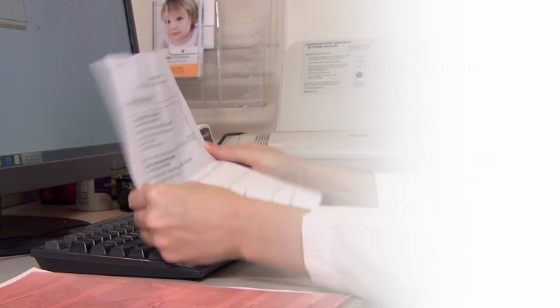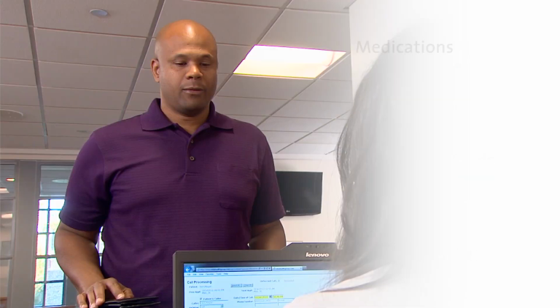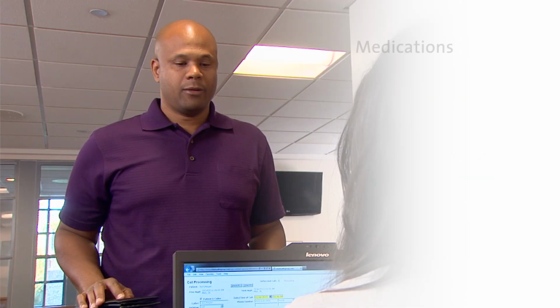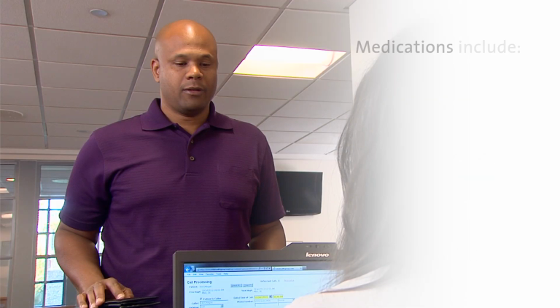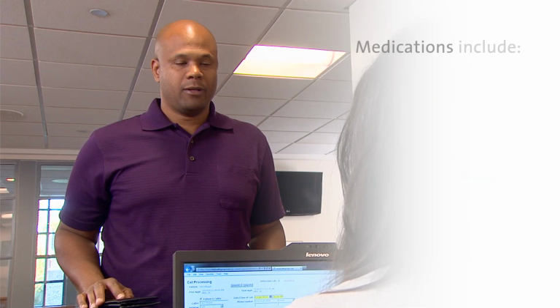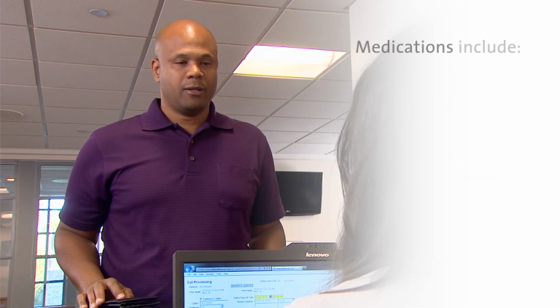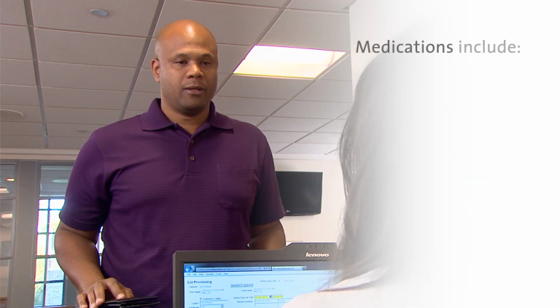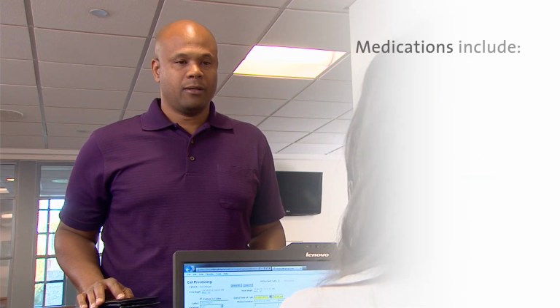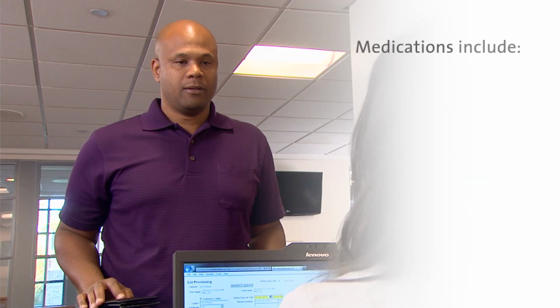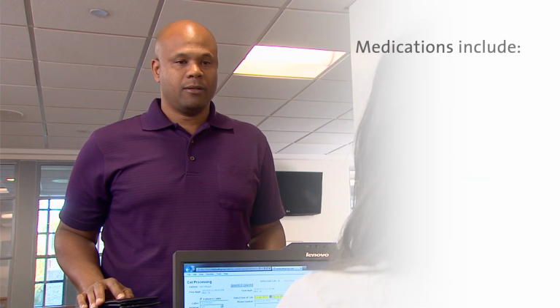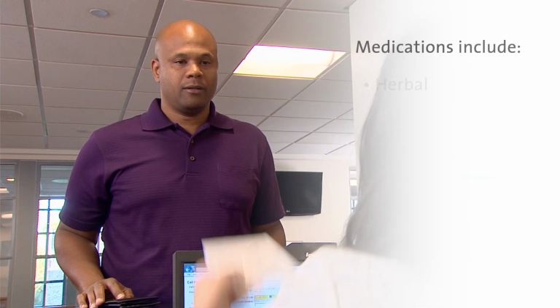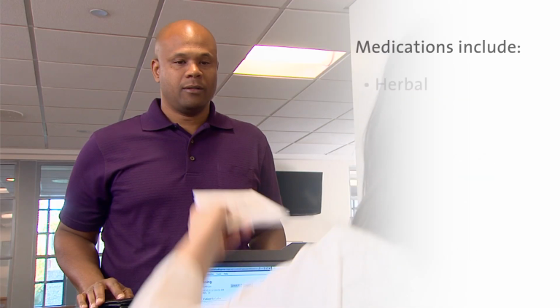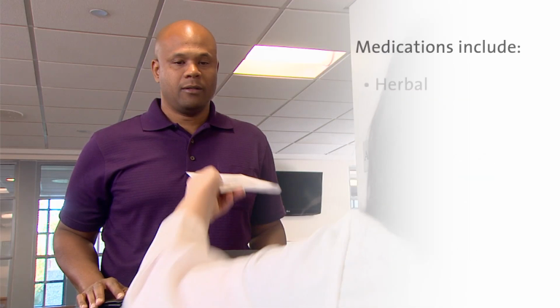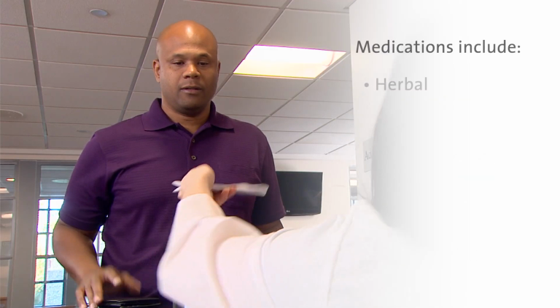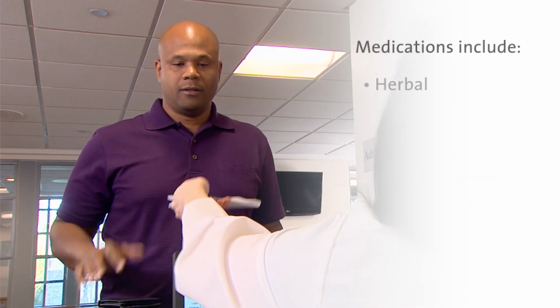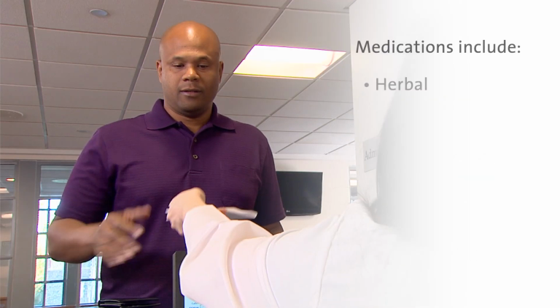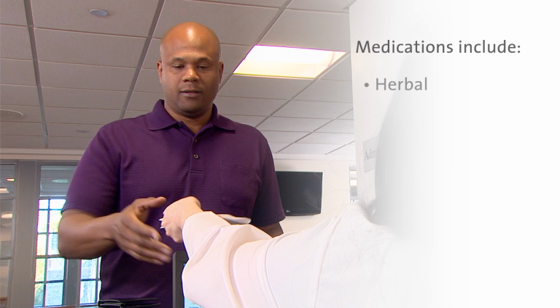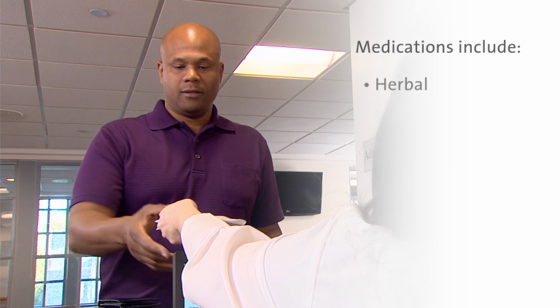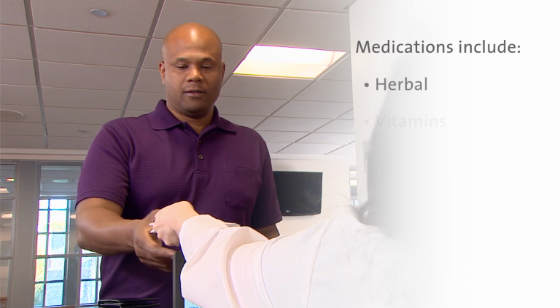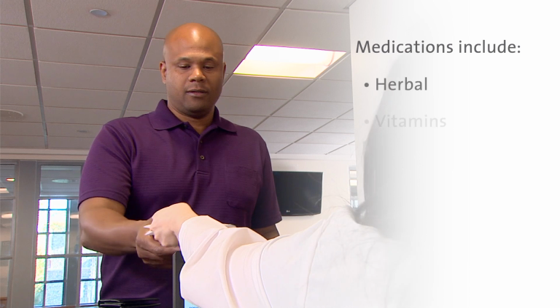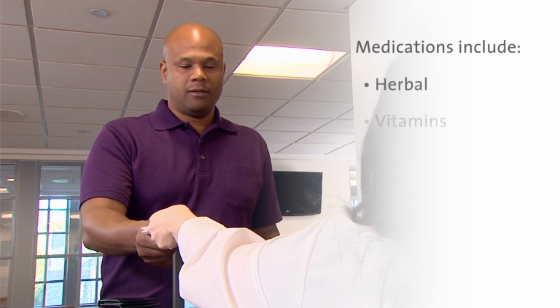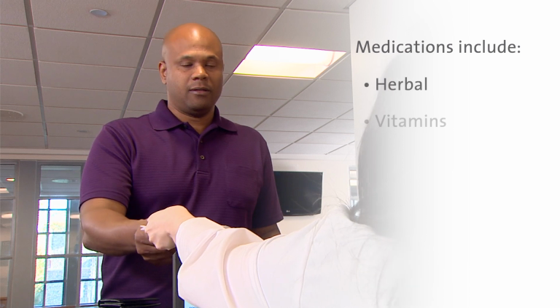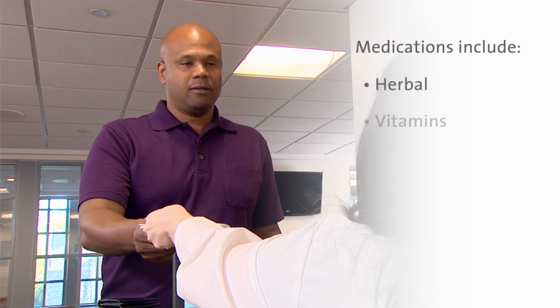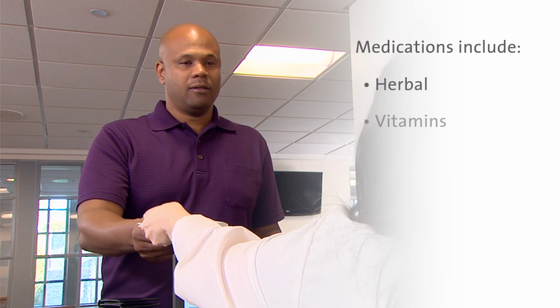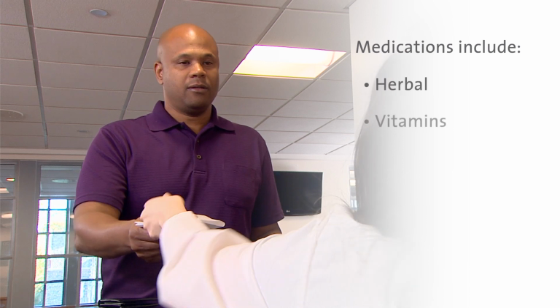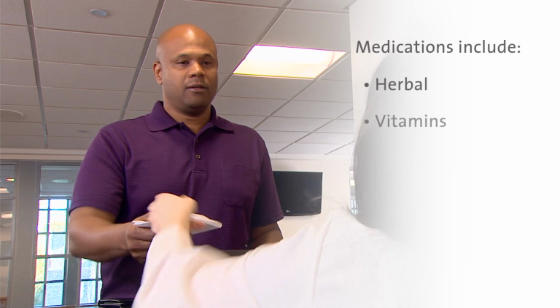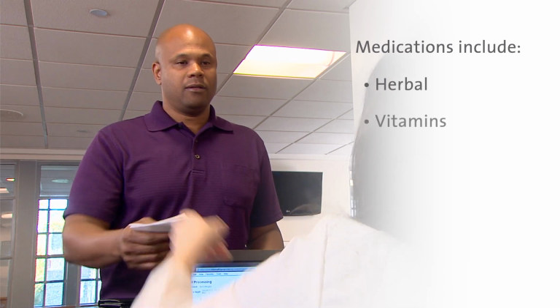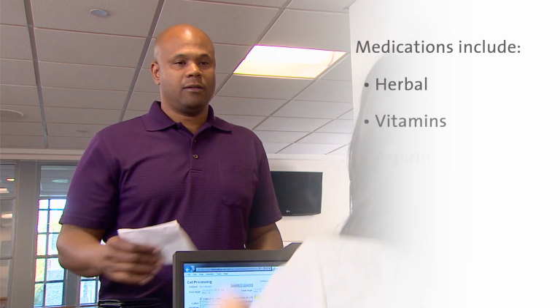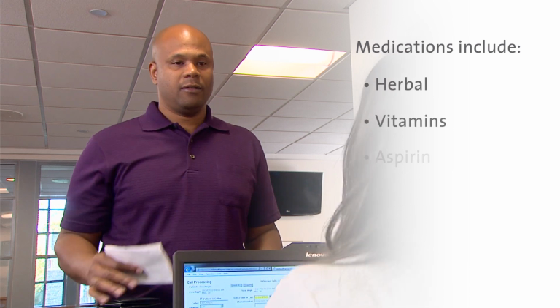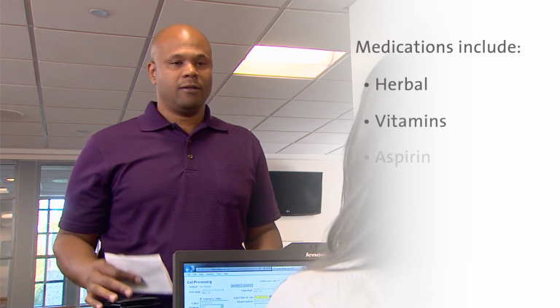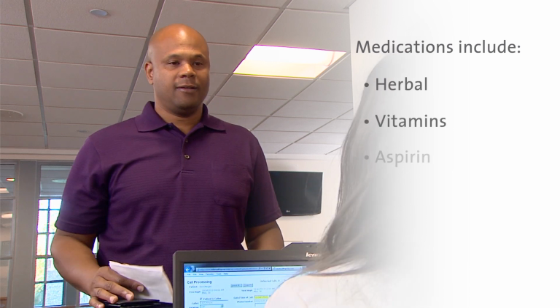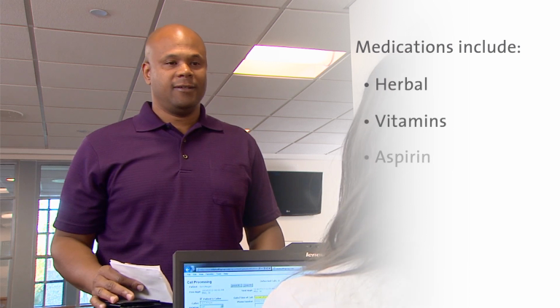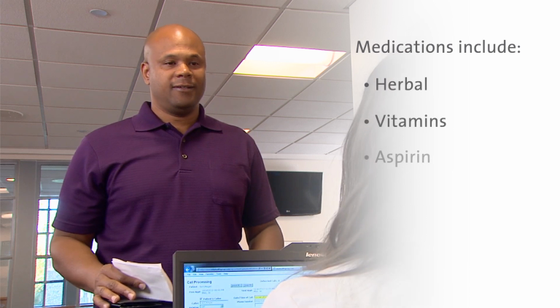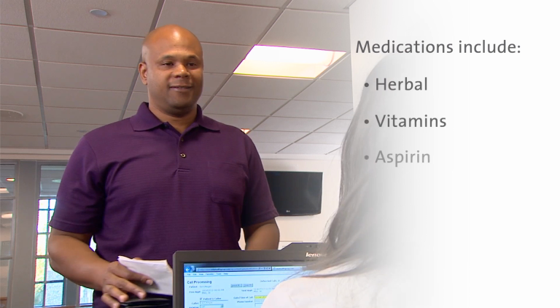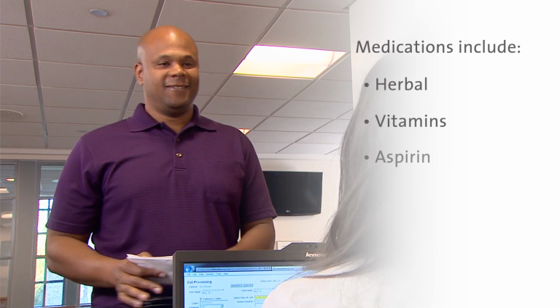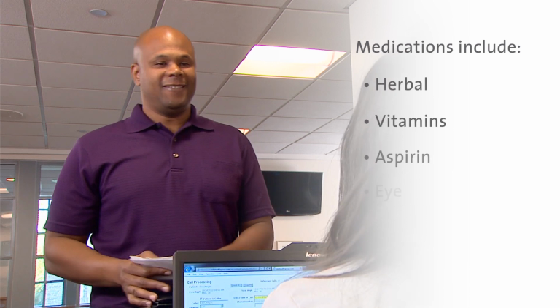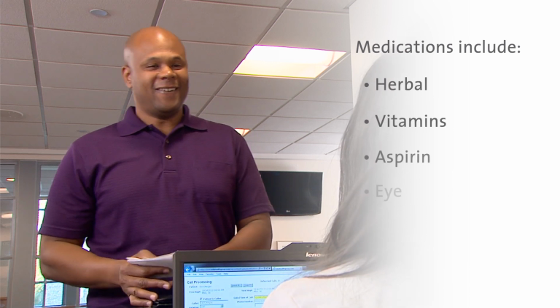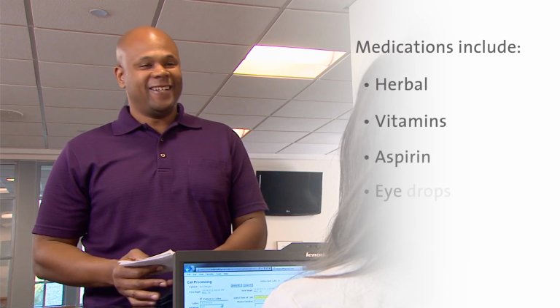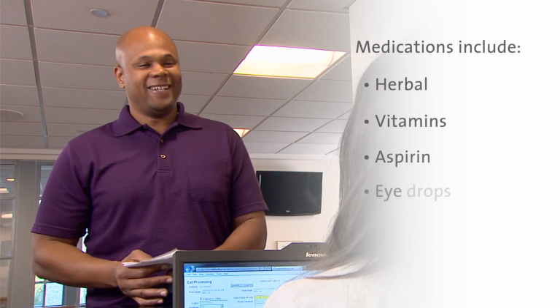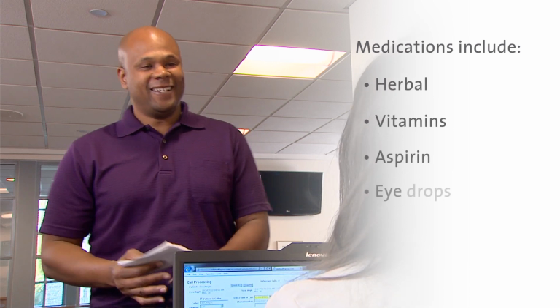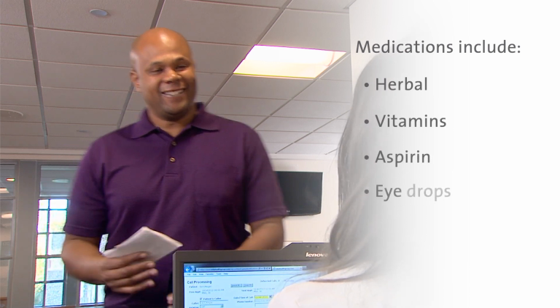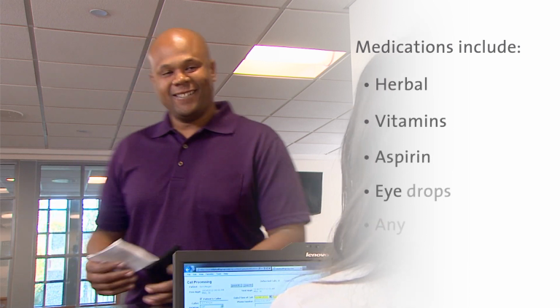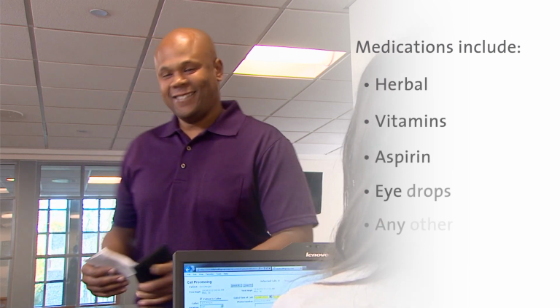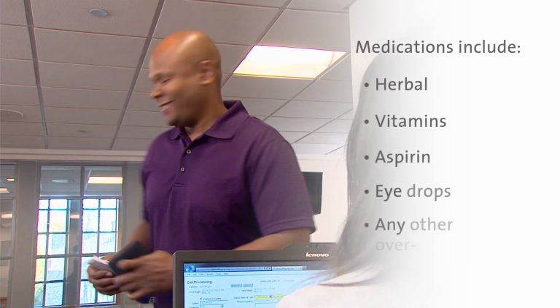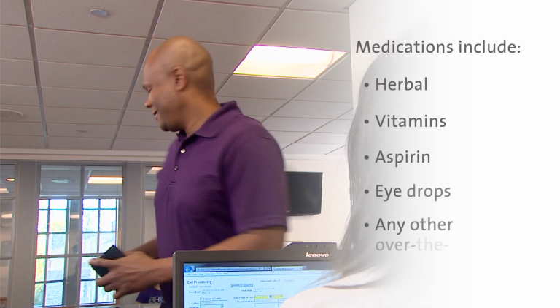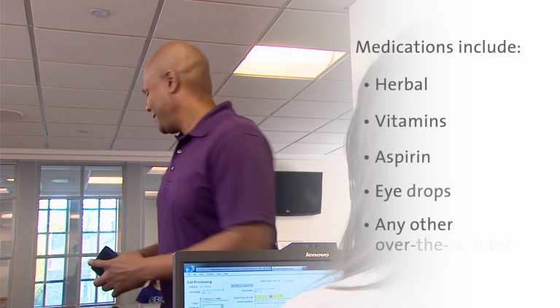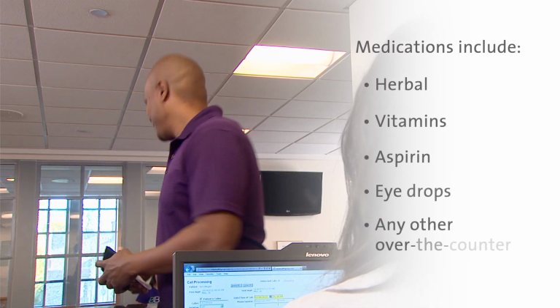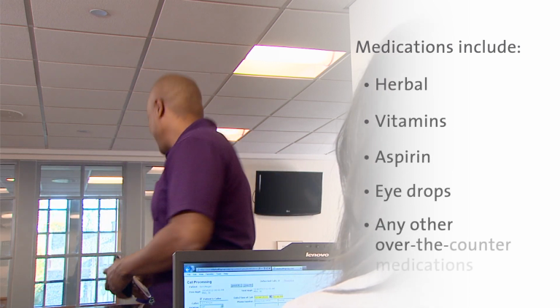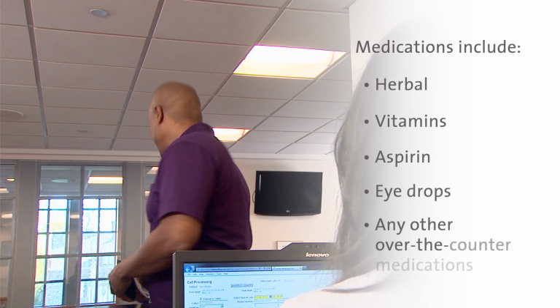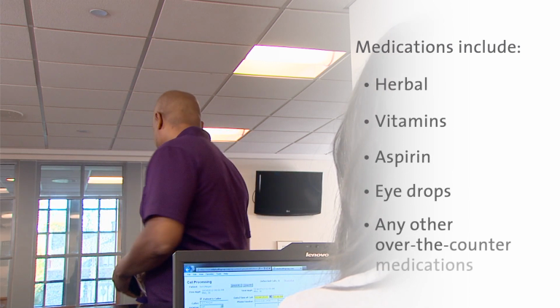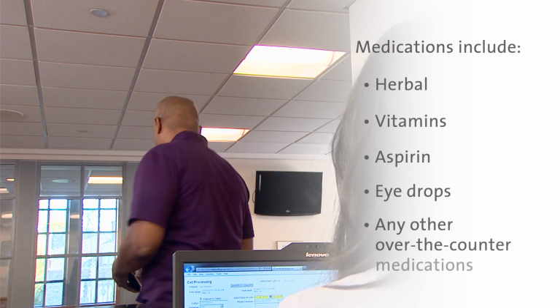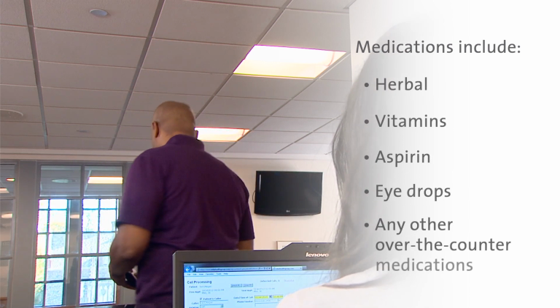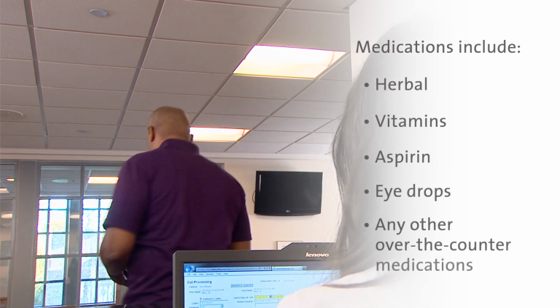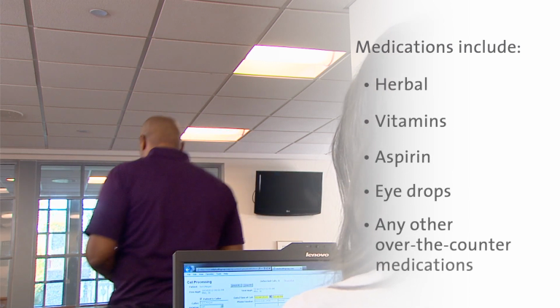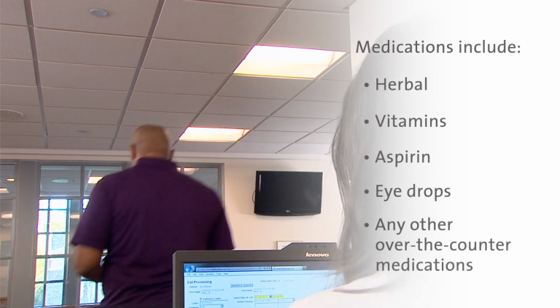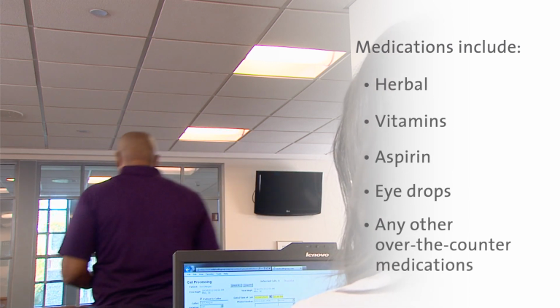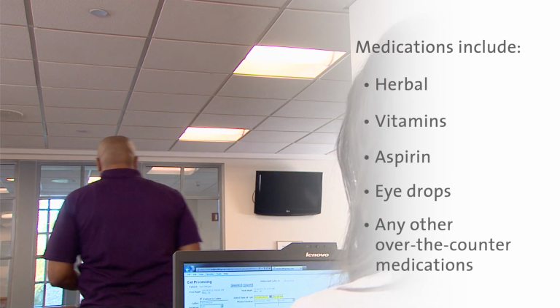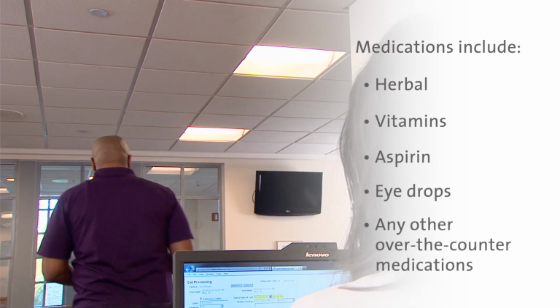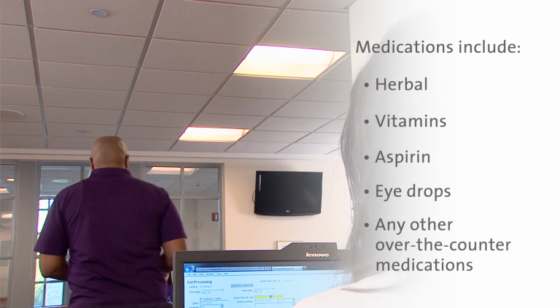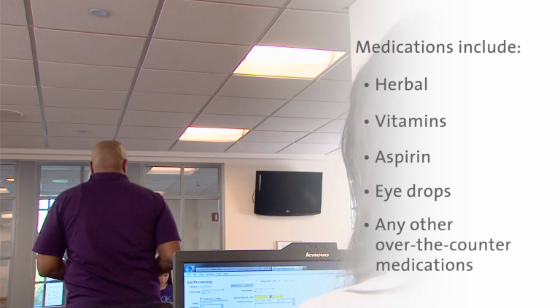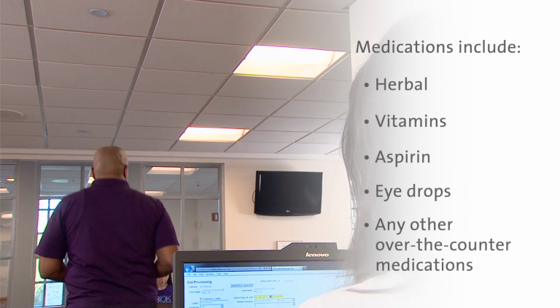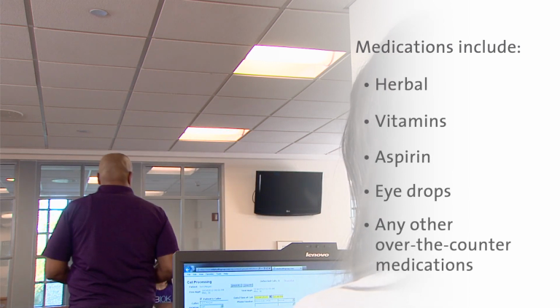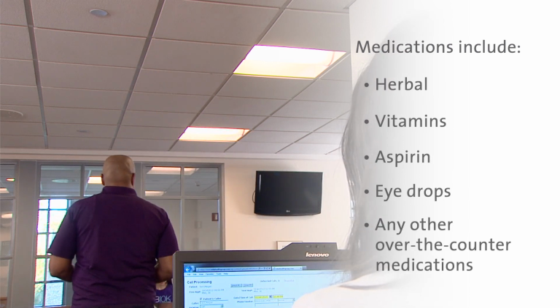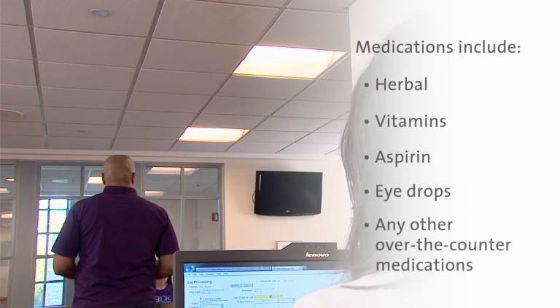These include herbal supplements, vitamins, aspirin, eye drops, and any other over-the-counter medications.